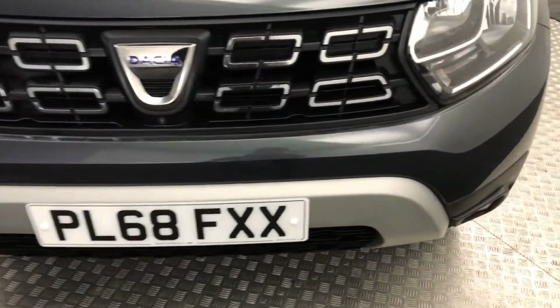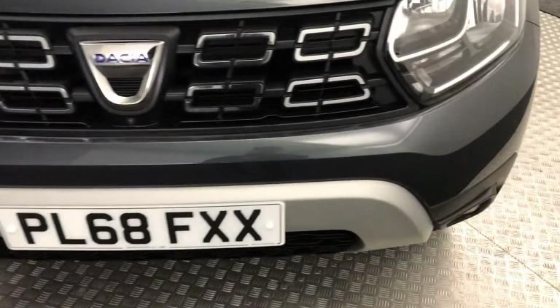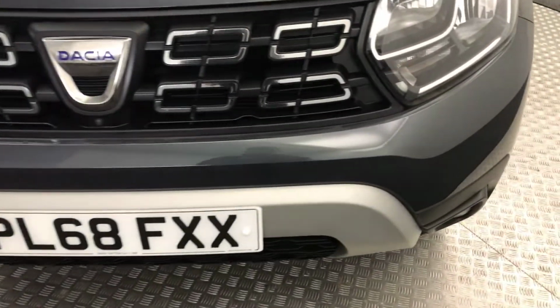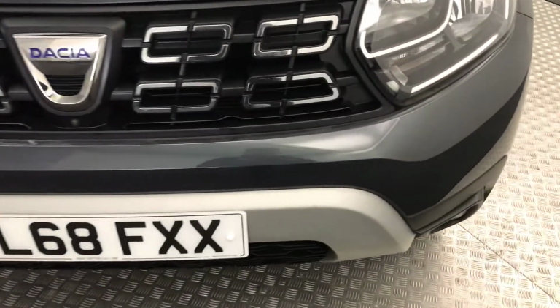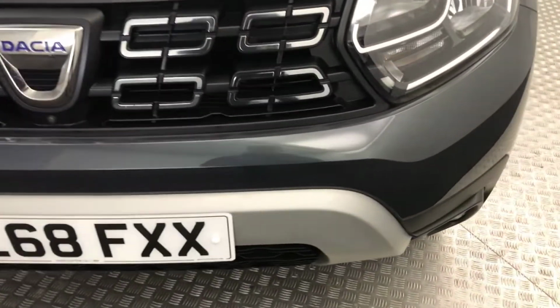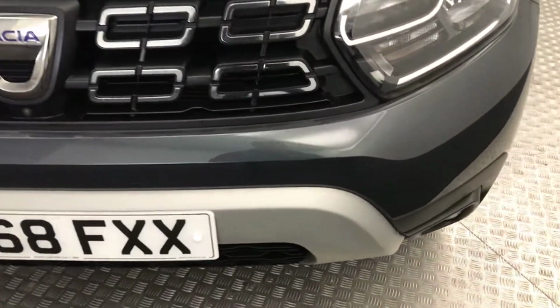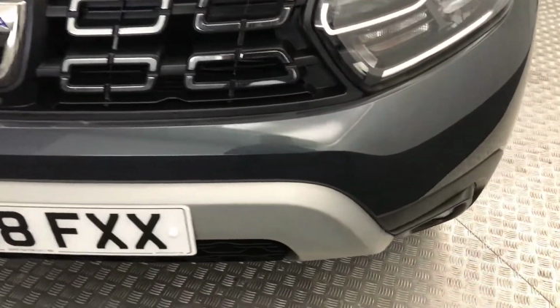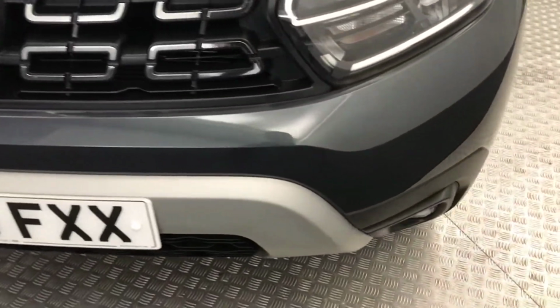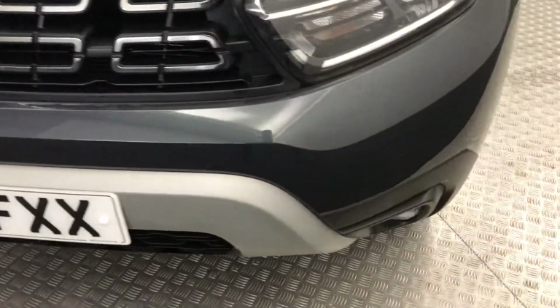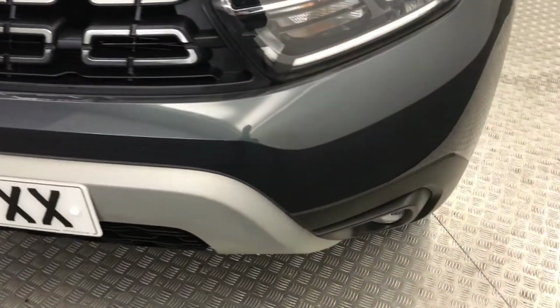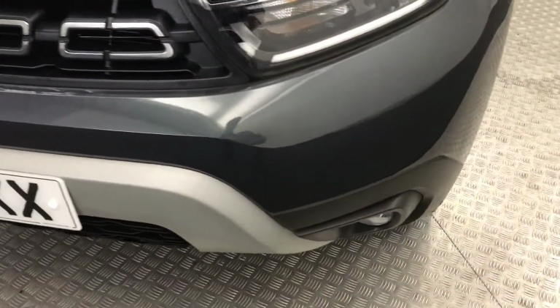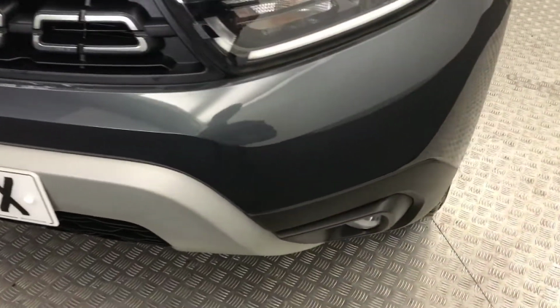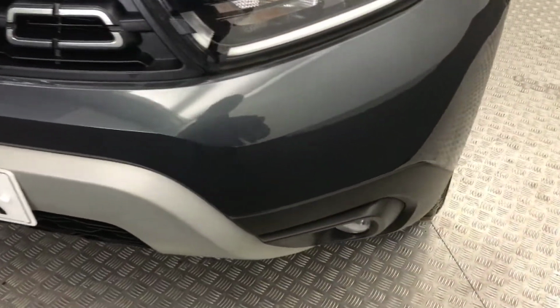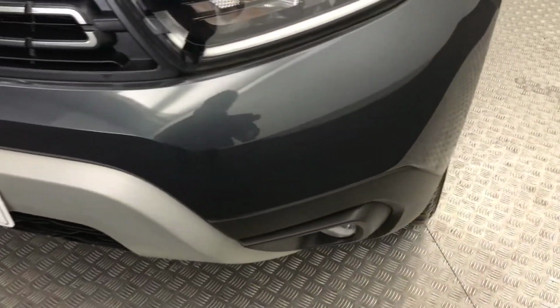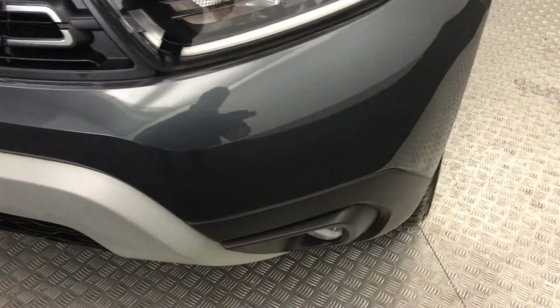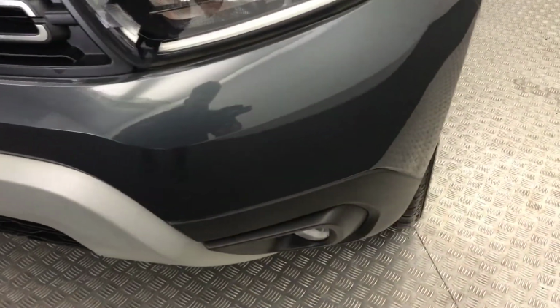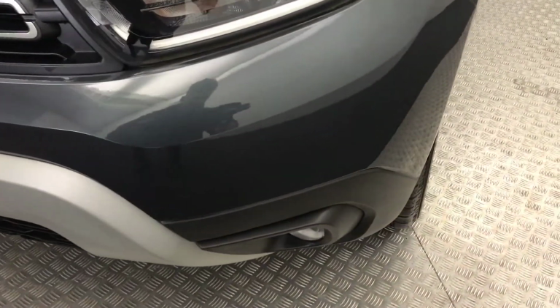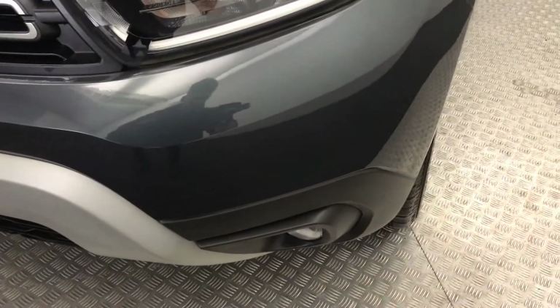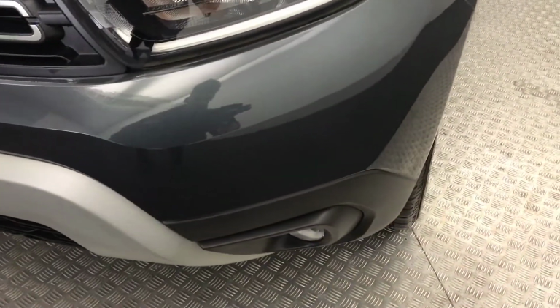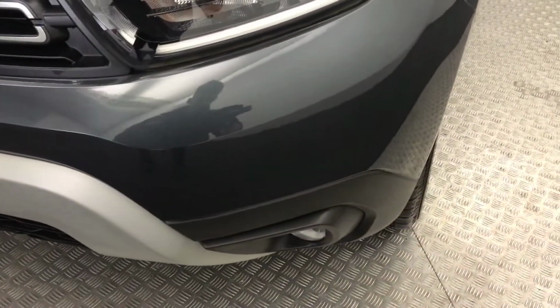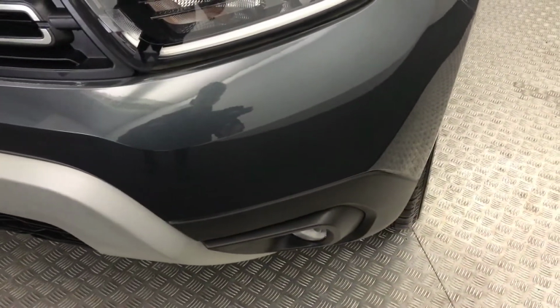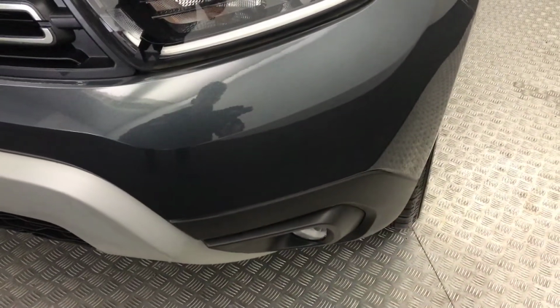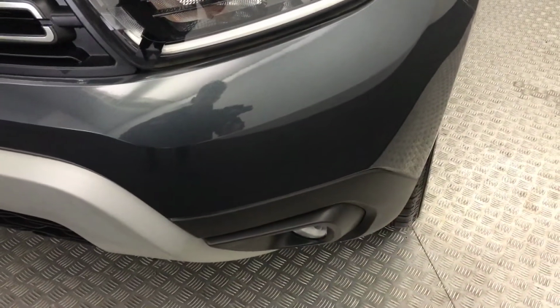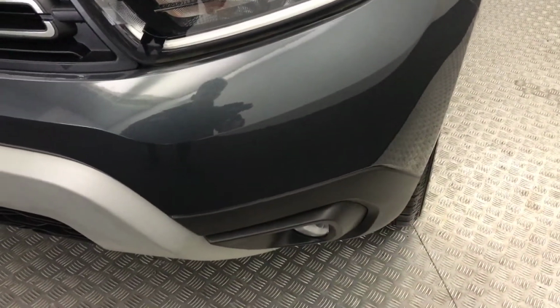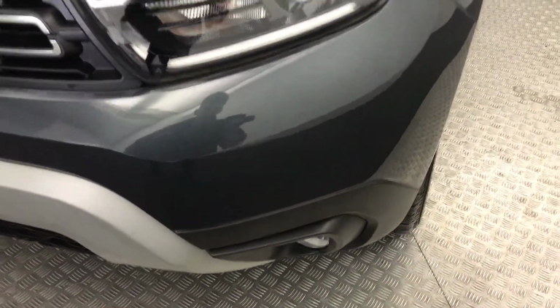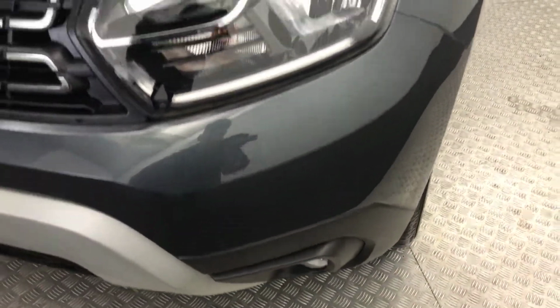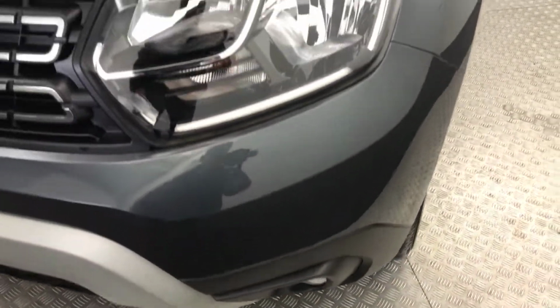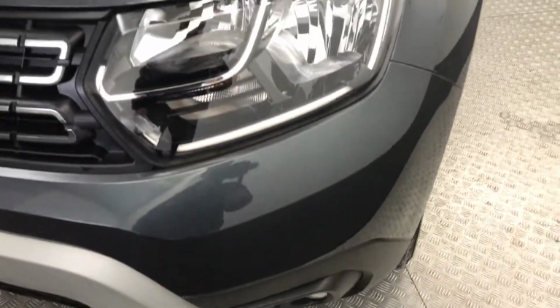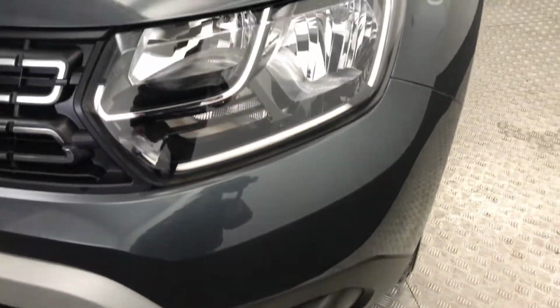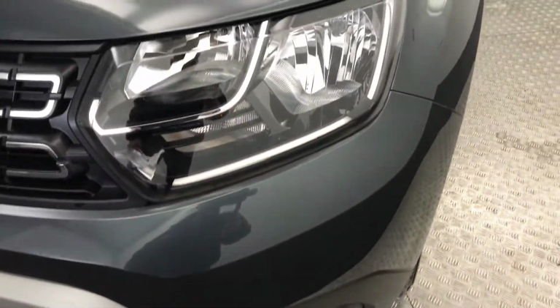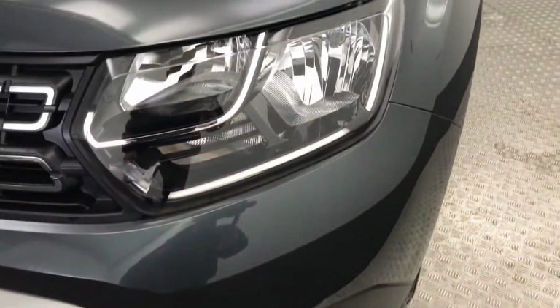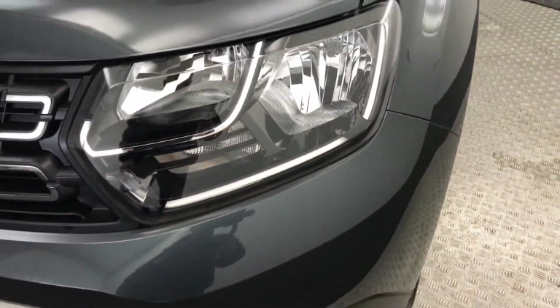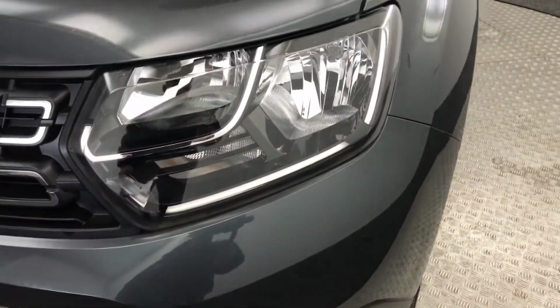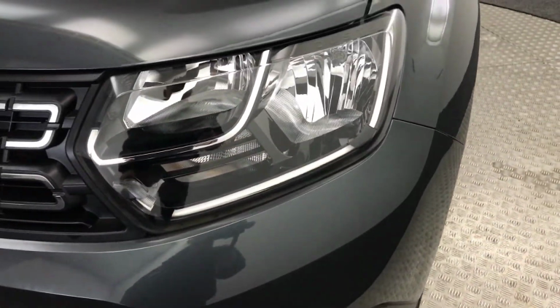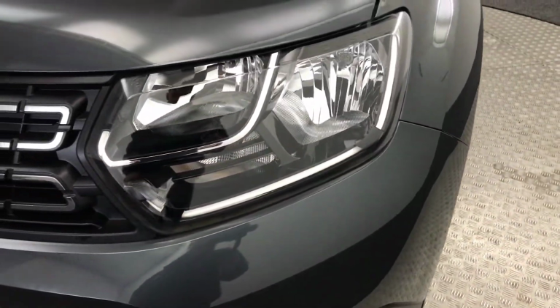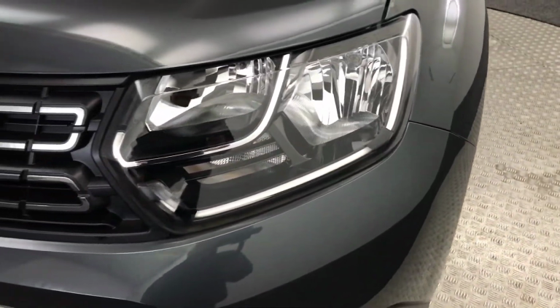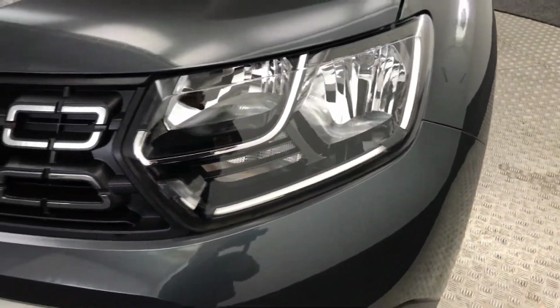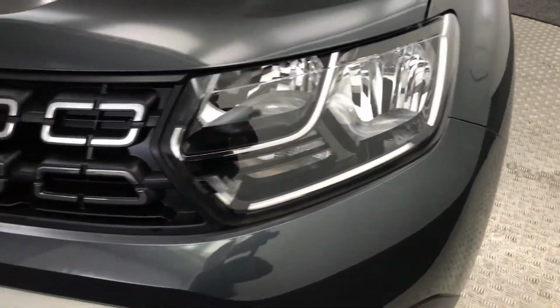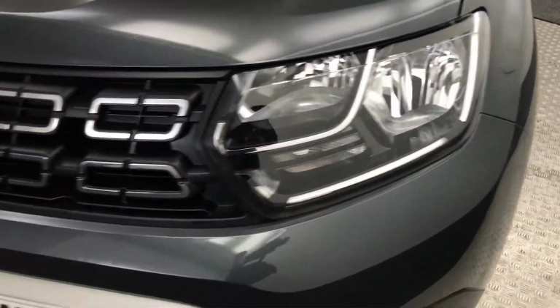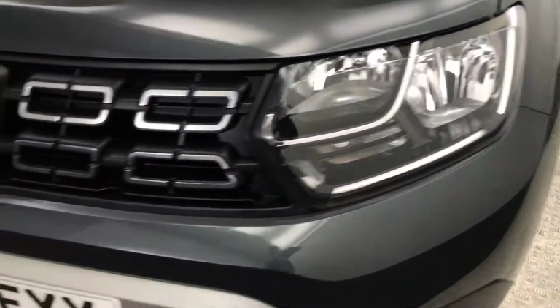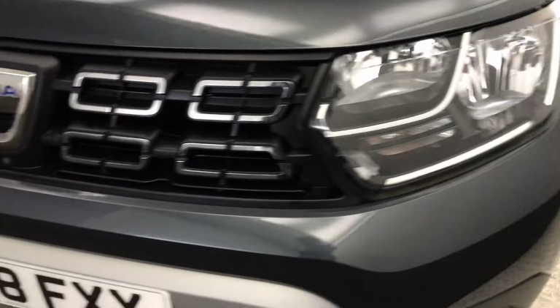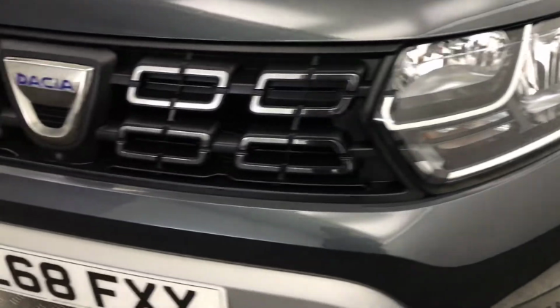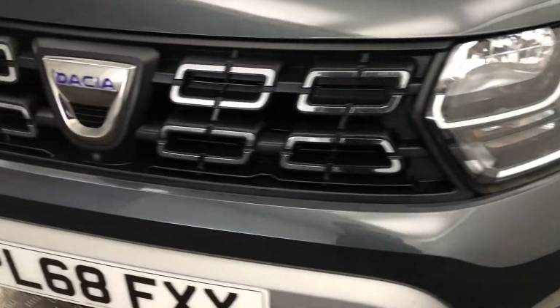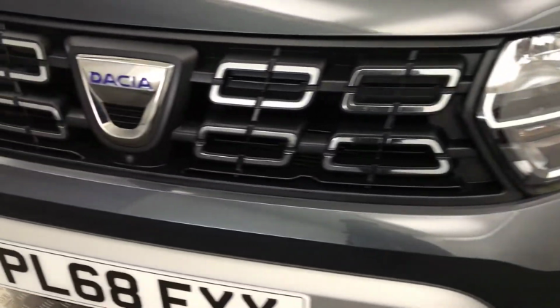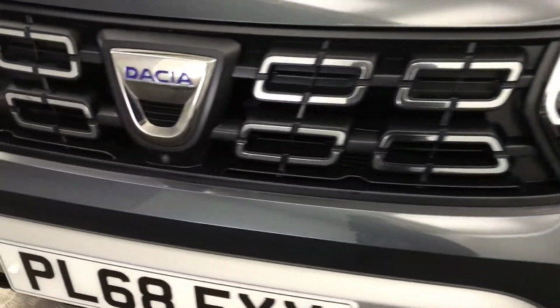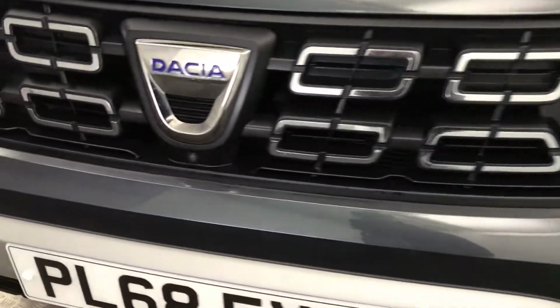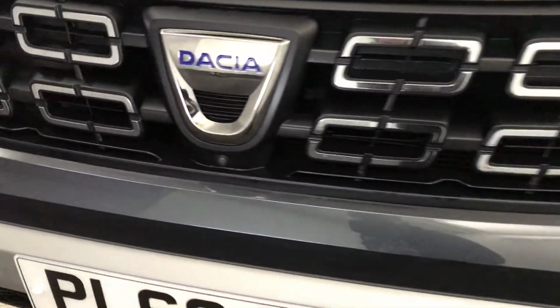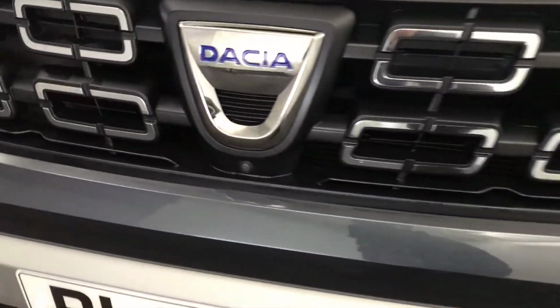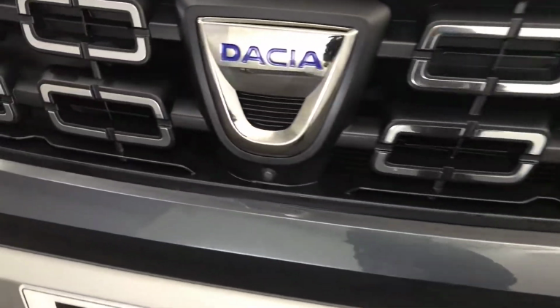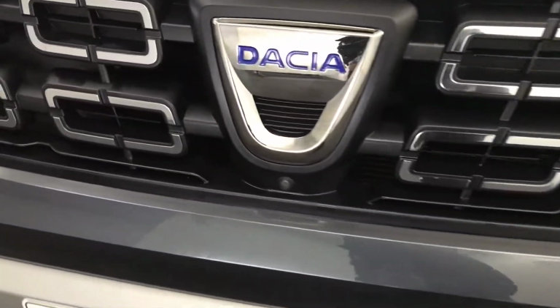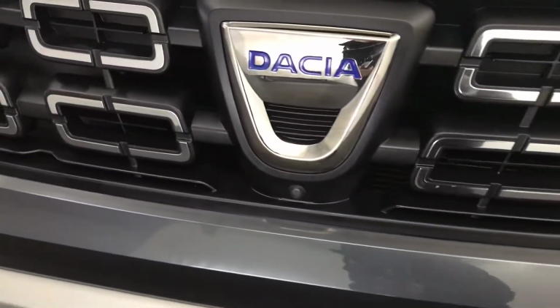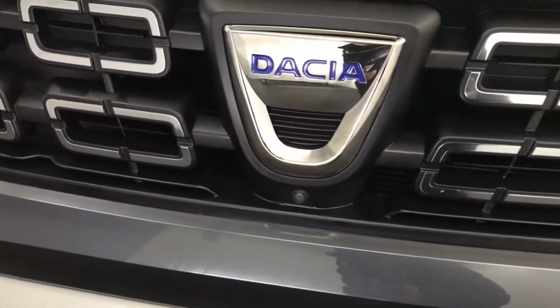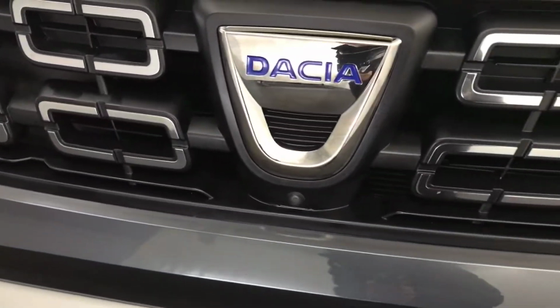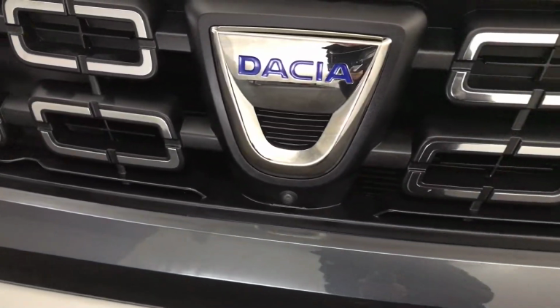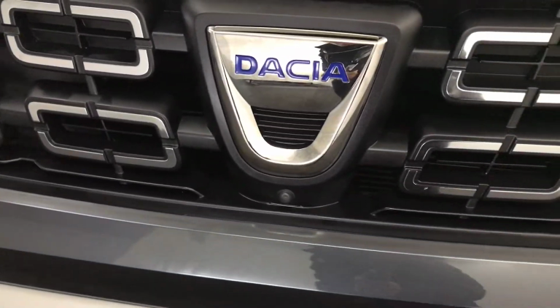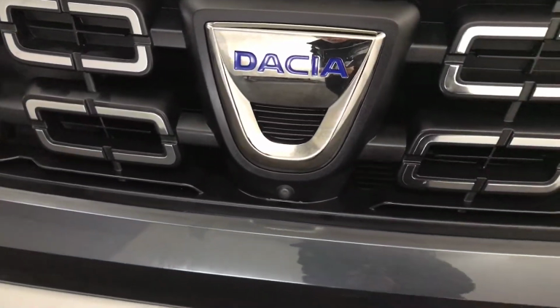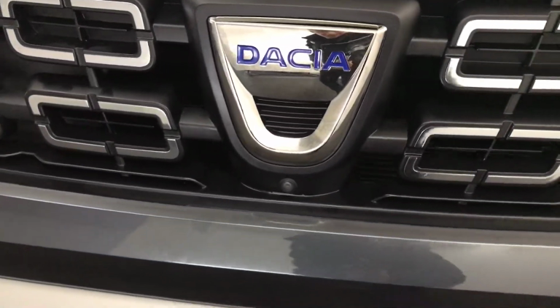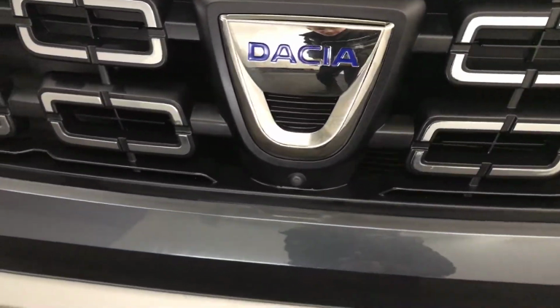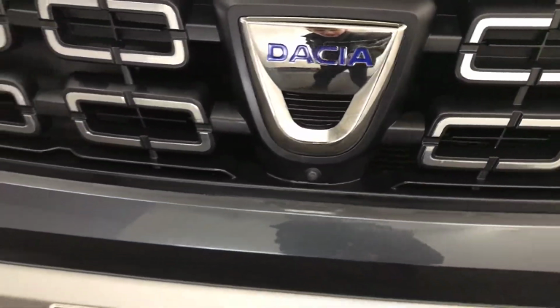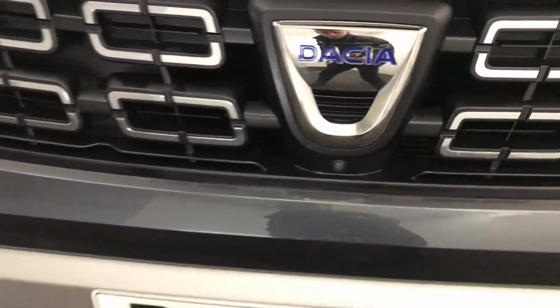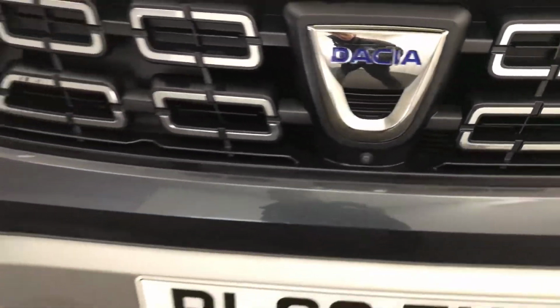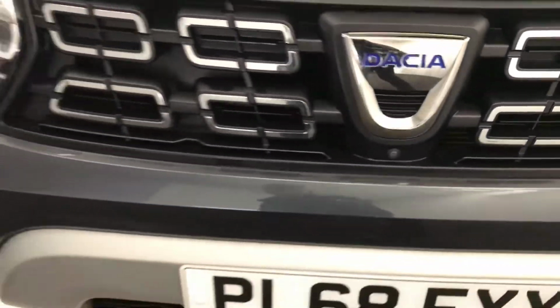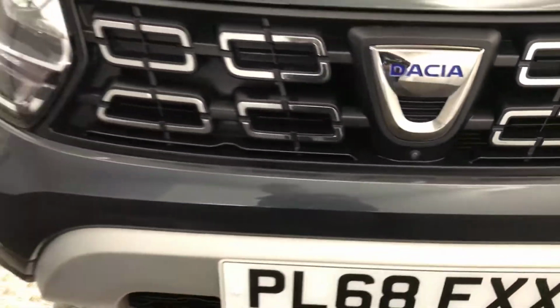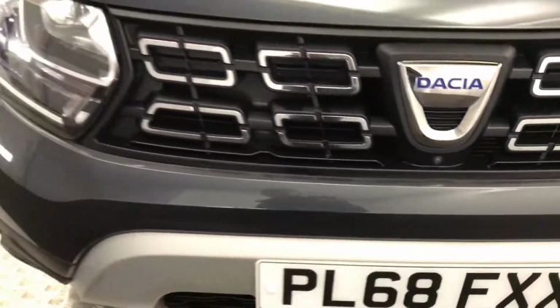Starting up front, as you can see, paintwork is fantastic. It's got LED daytime running lights and a front parking camera on there.